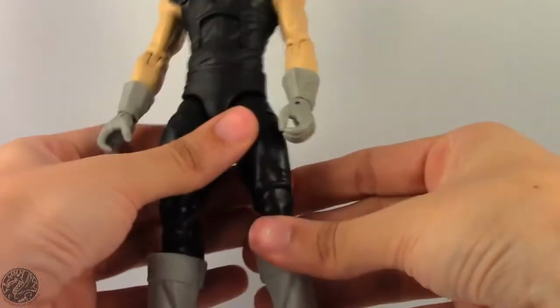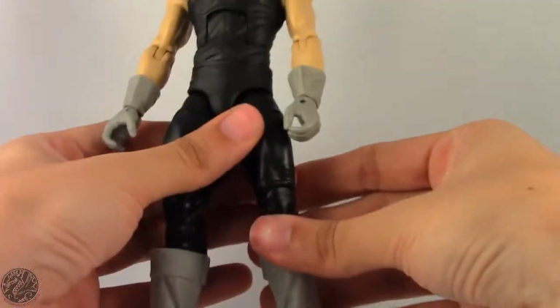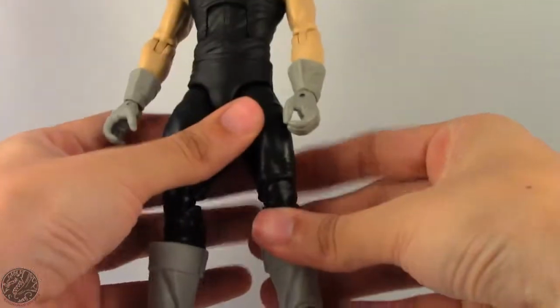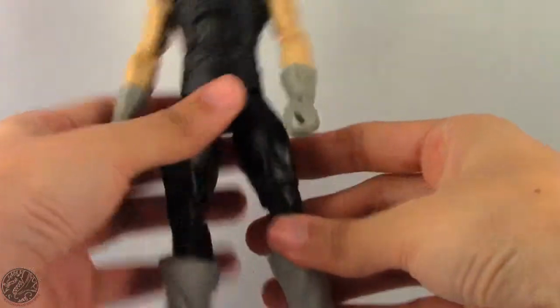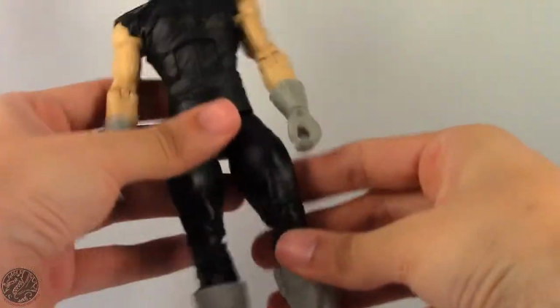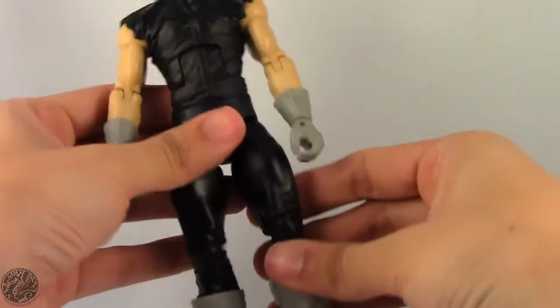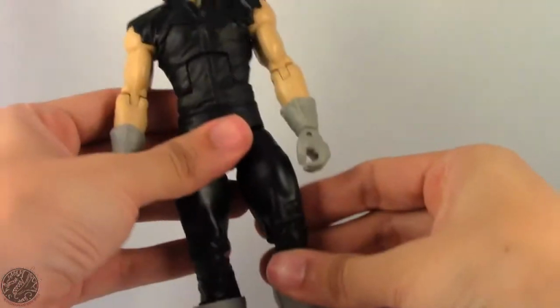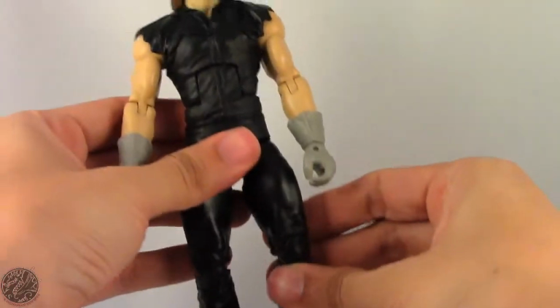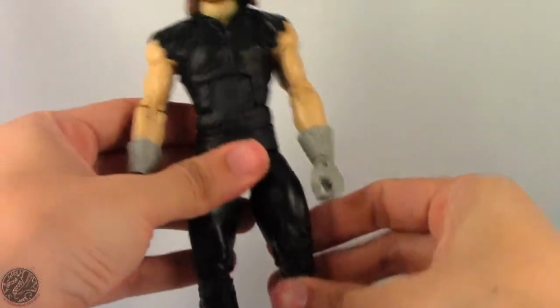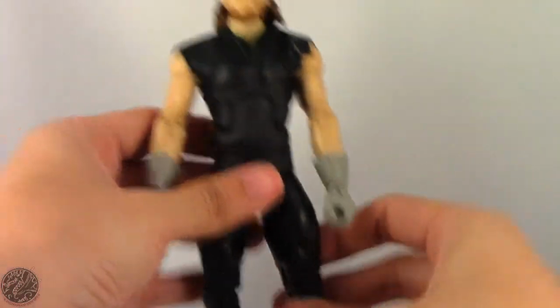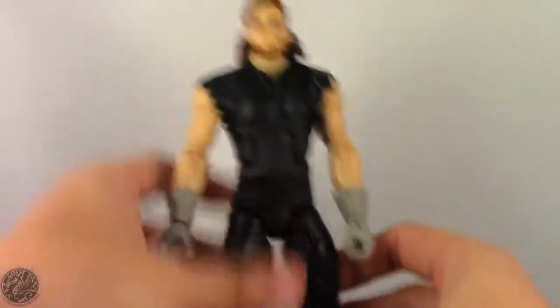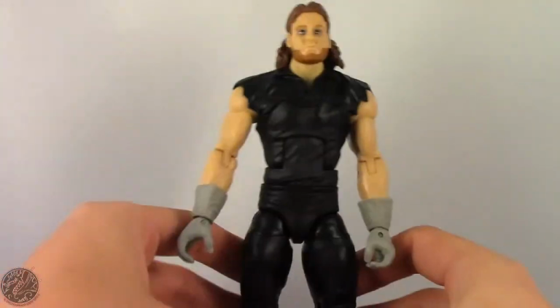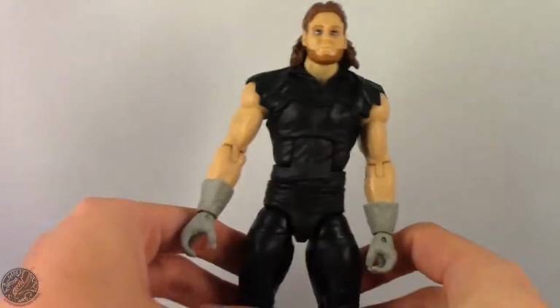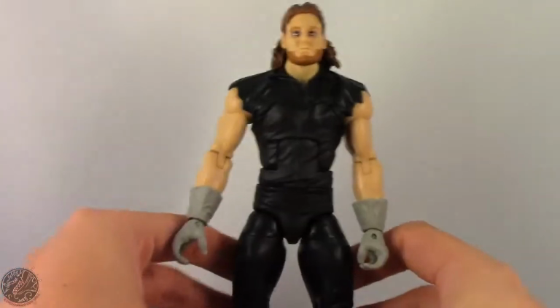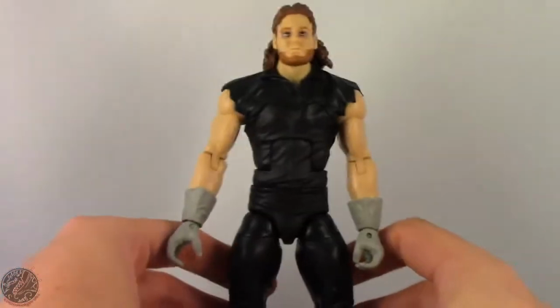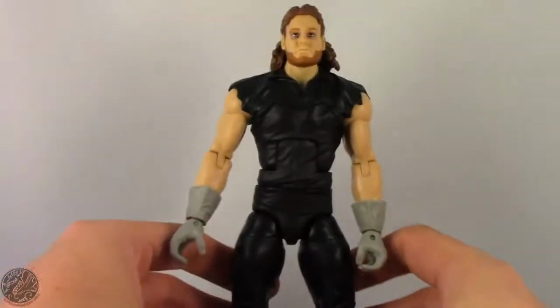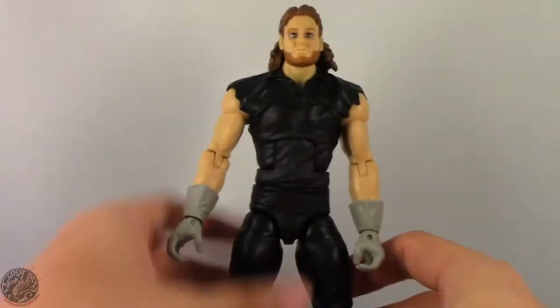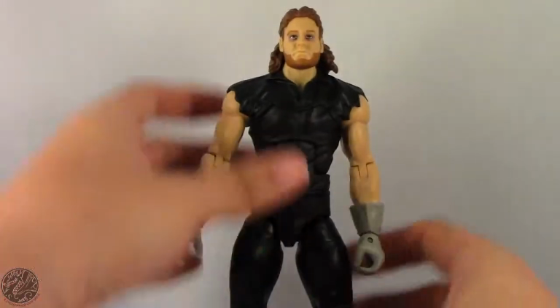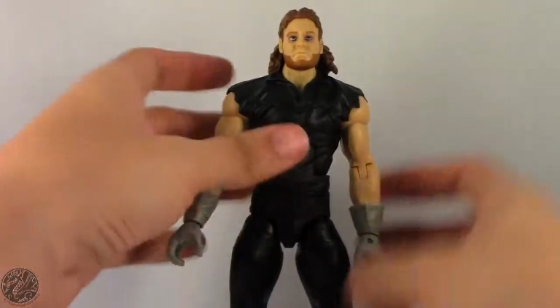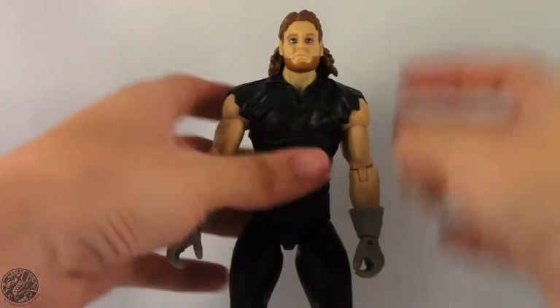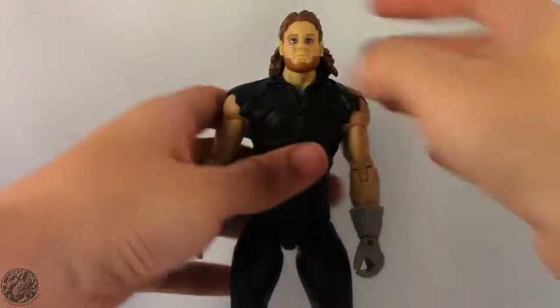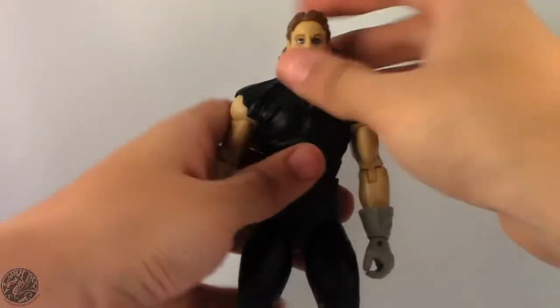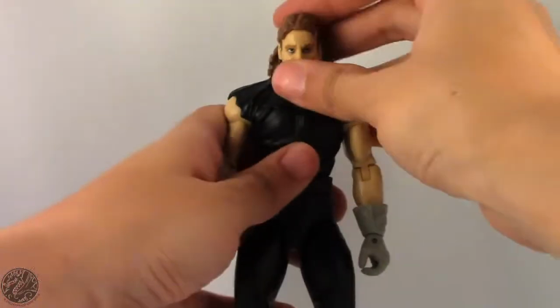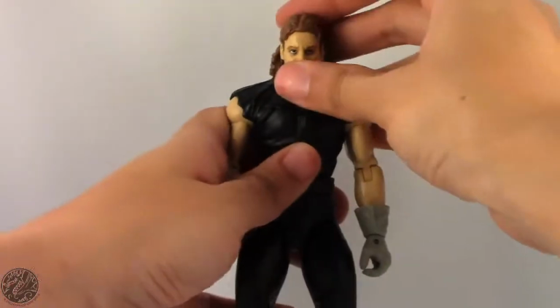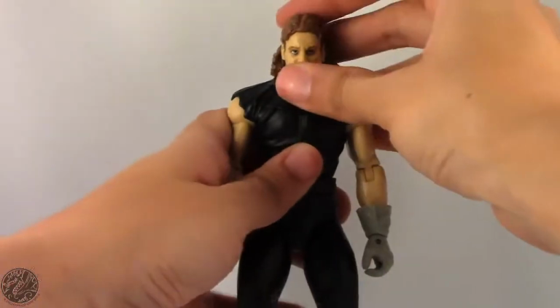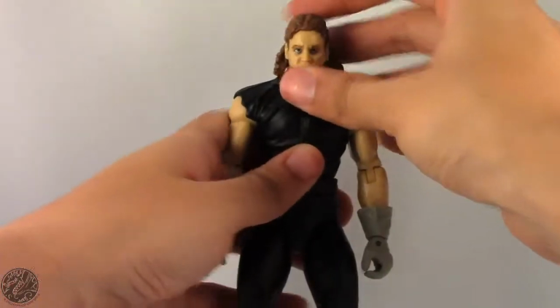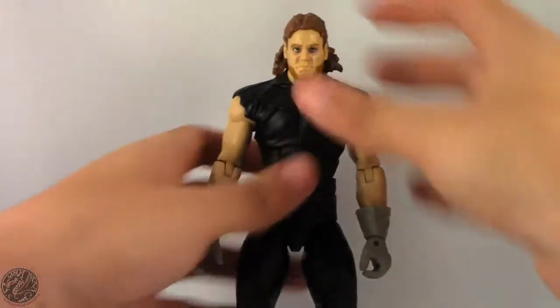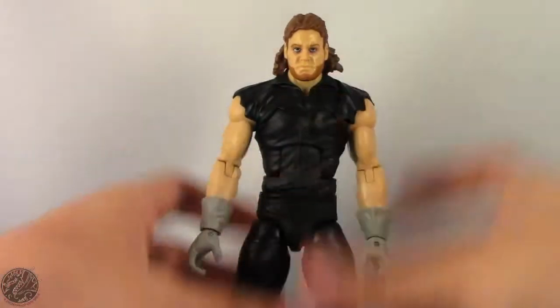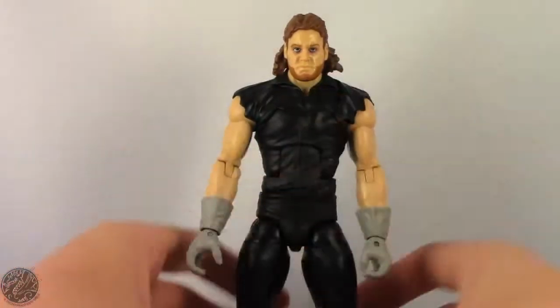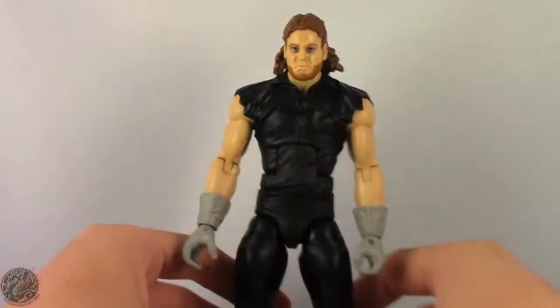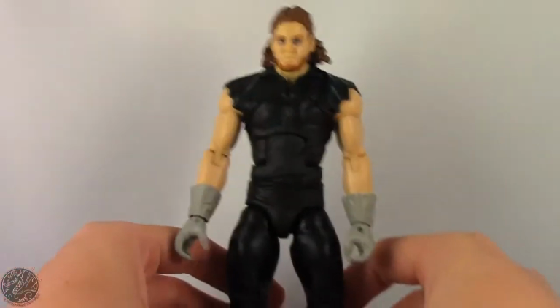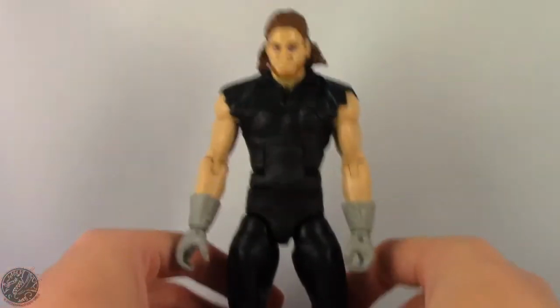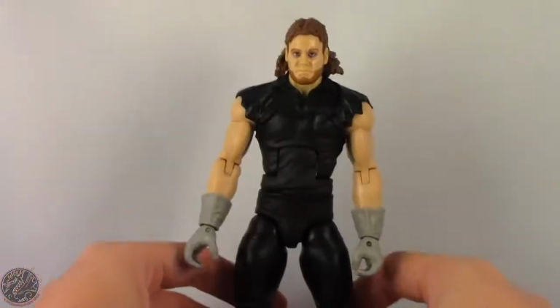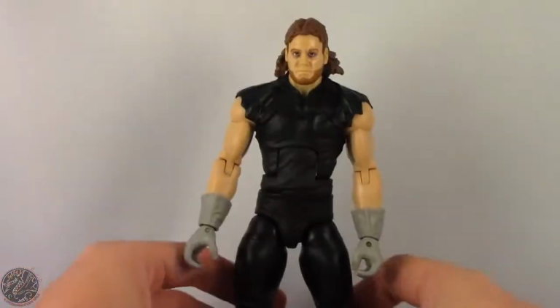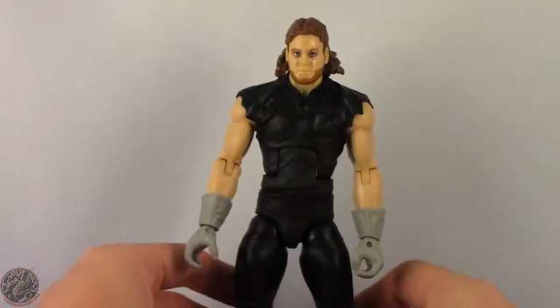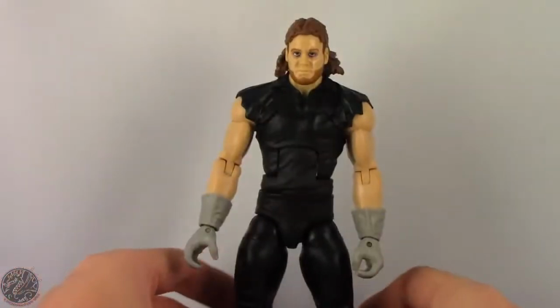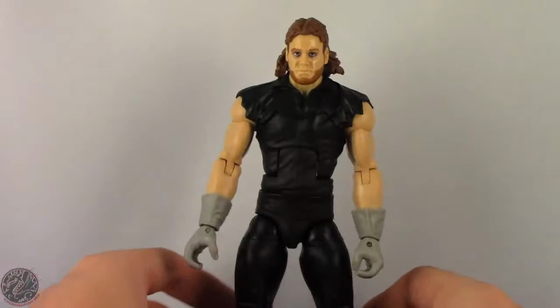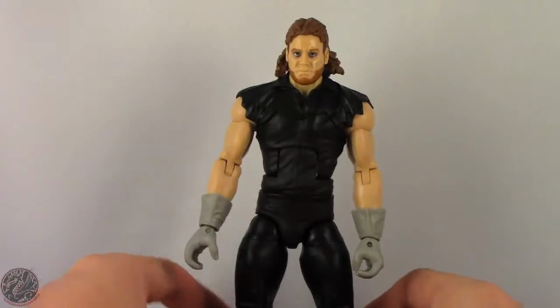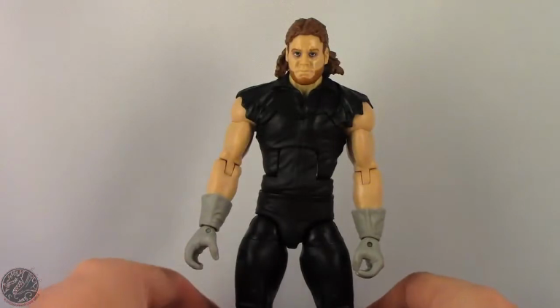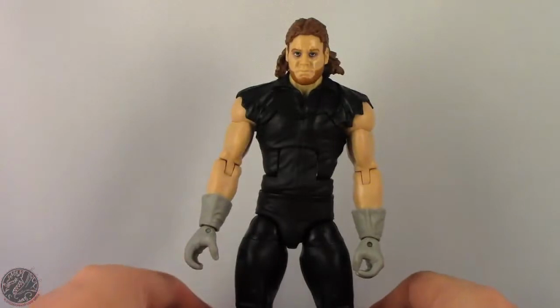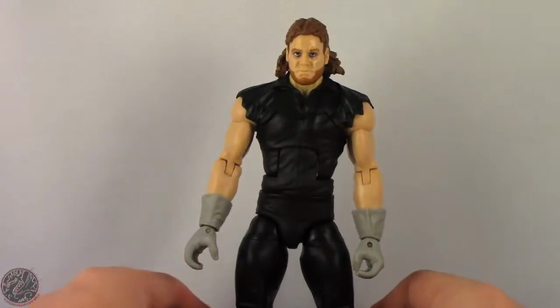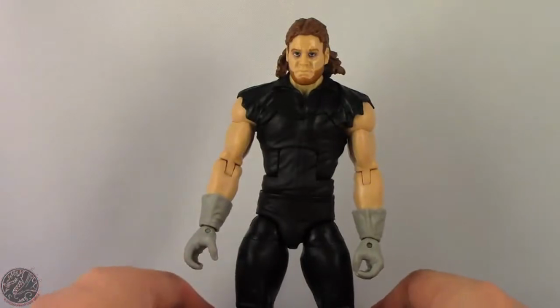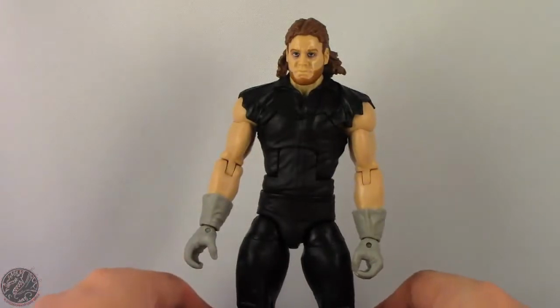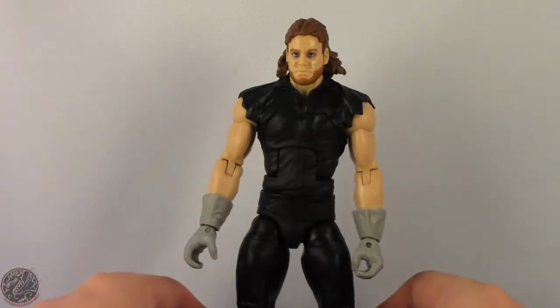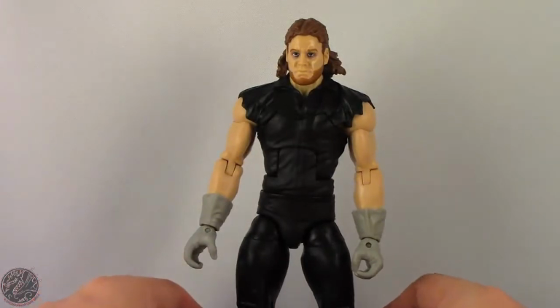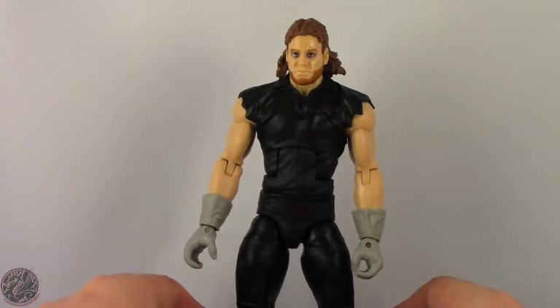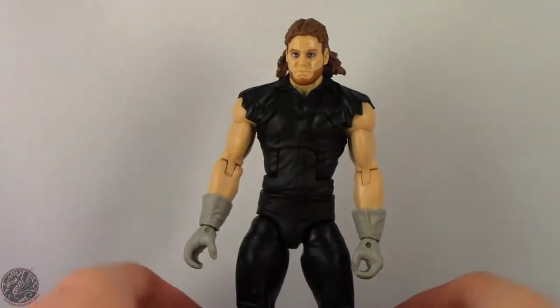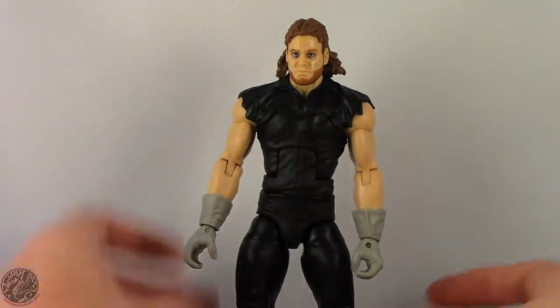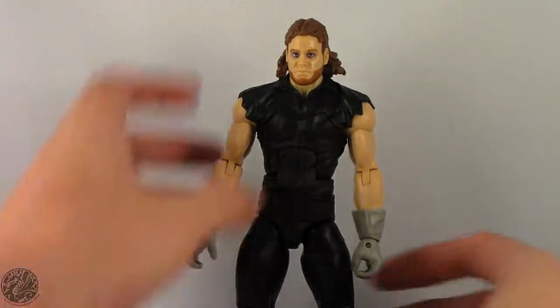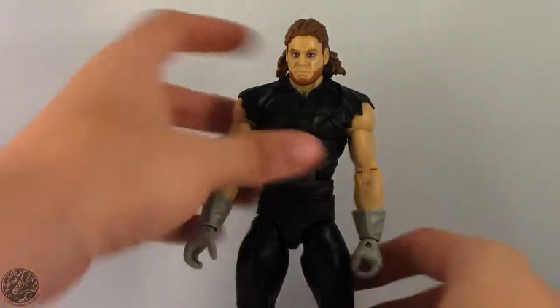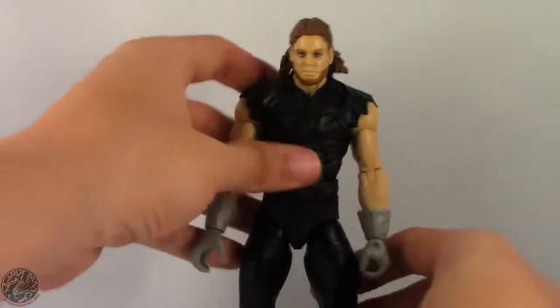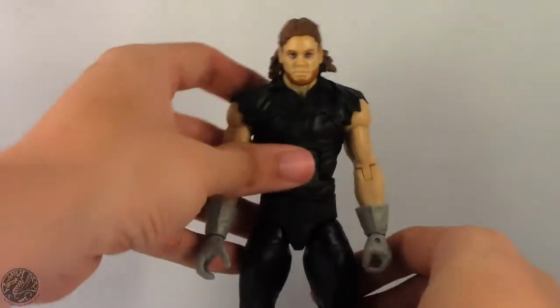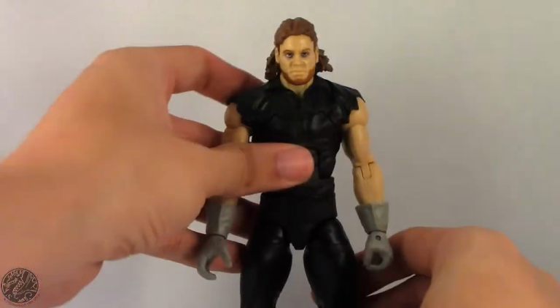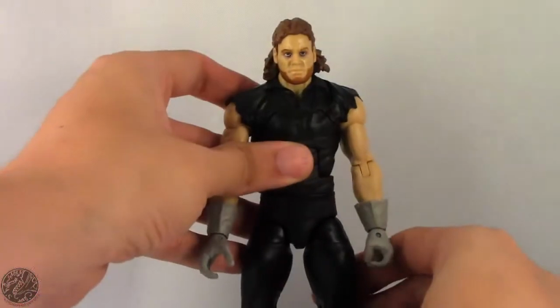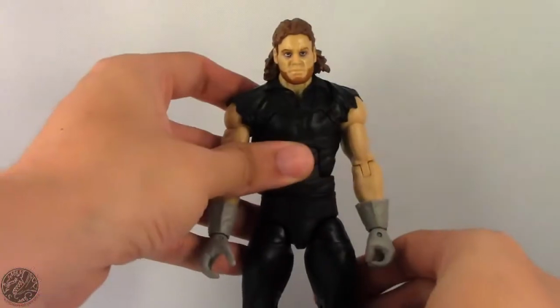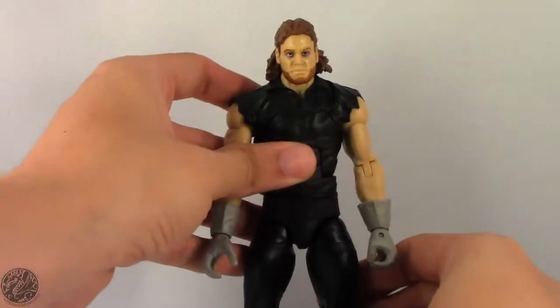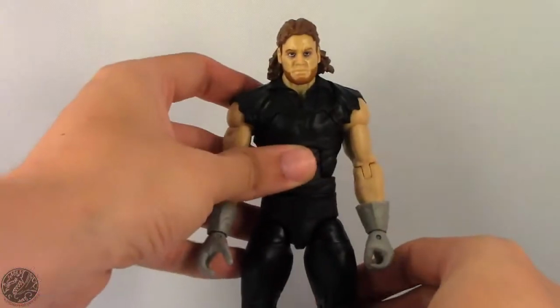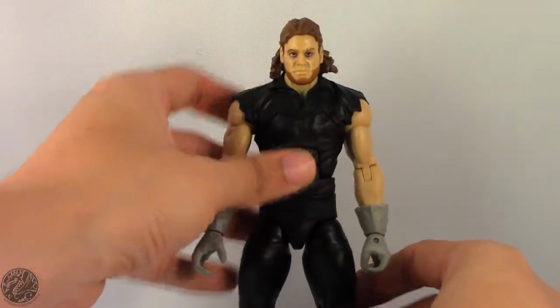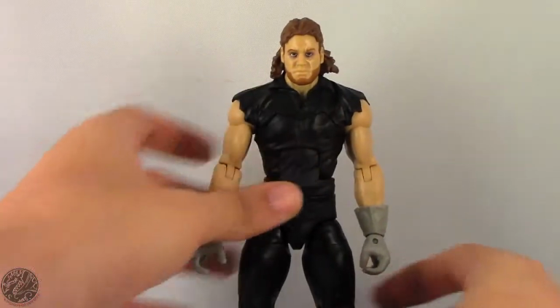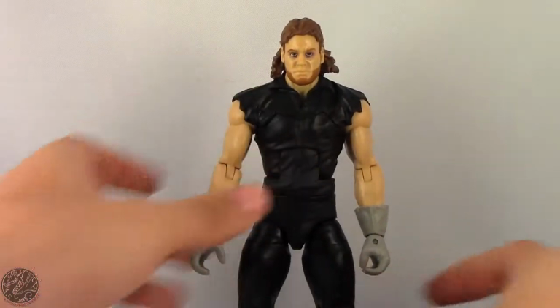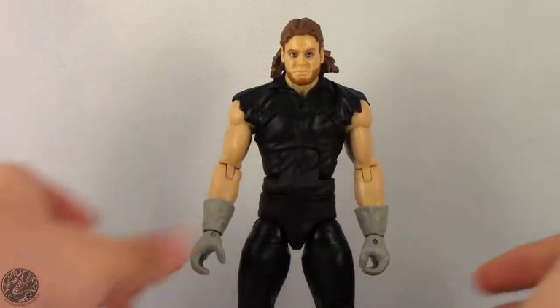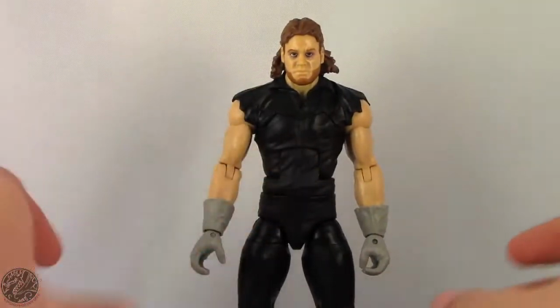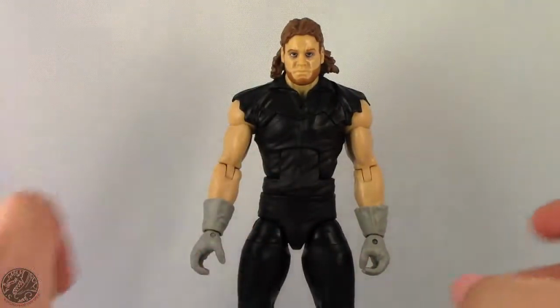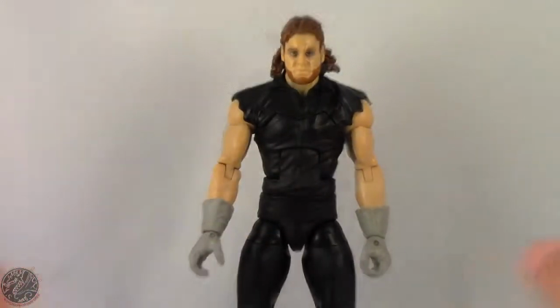Really nice figure, really good articulation. What I'm going to do now is get him posed up and move on to my final thoughts, then we'll wrap up this review — so sit tight everyone.